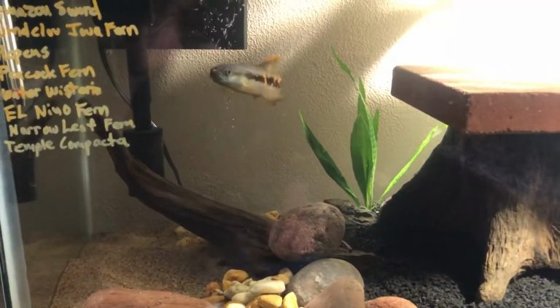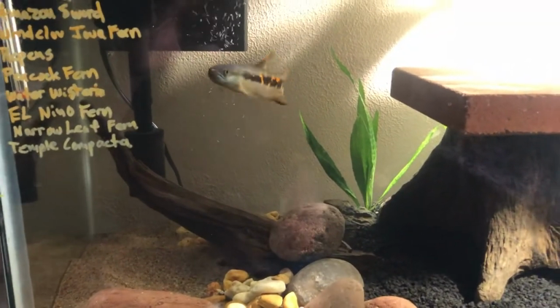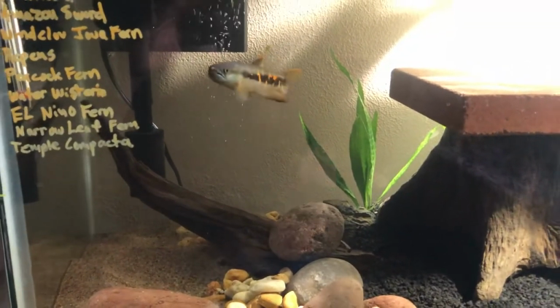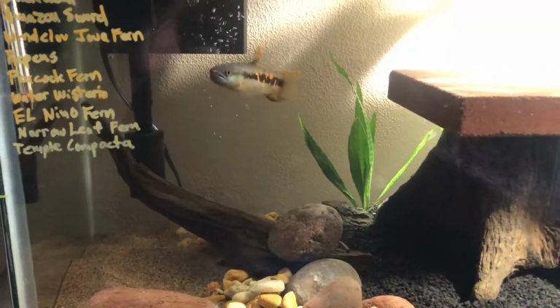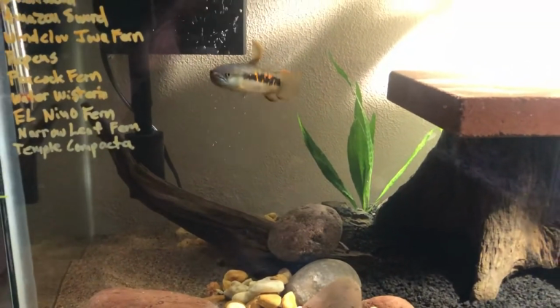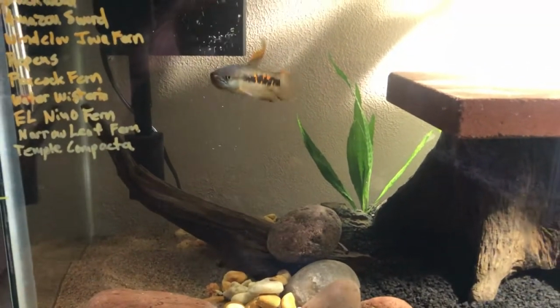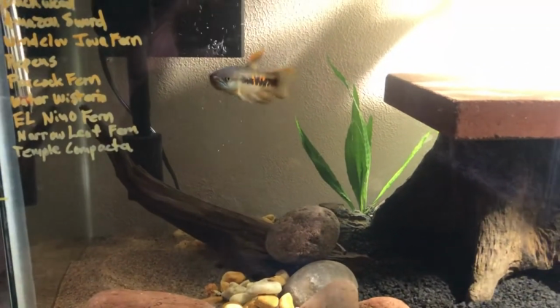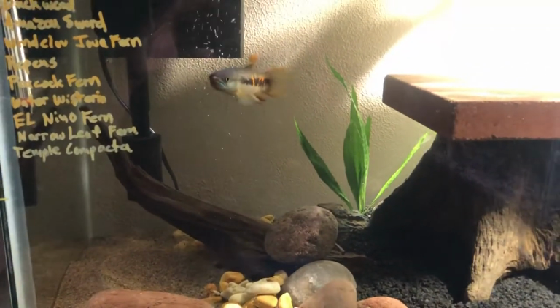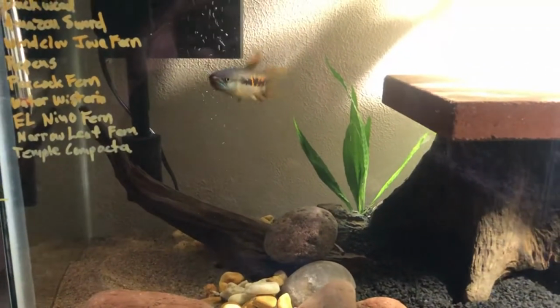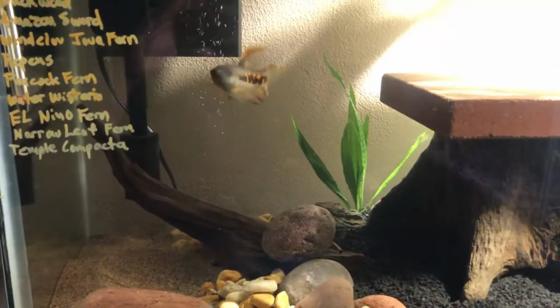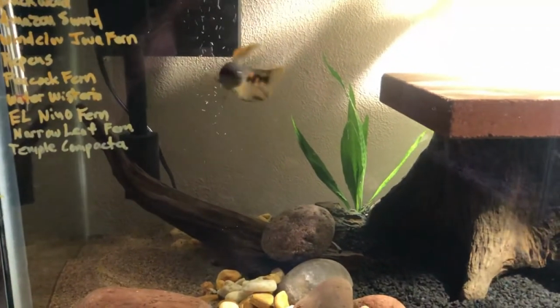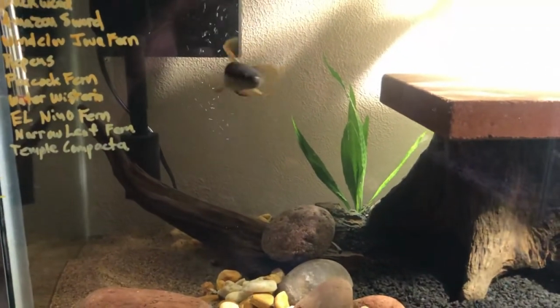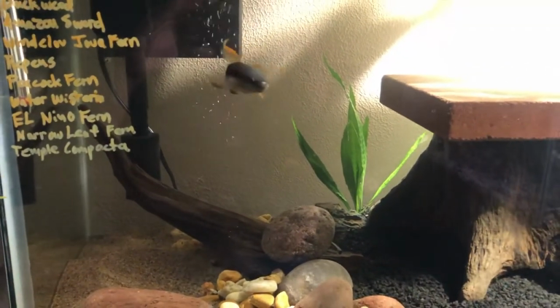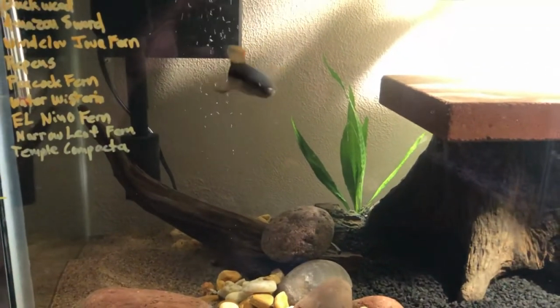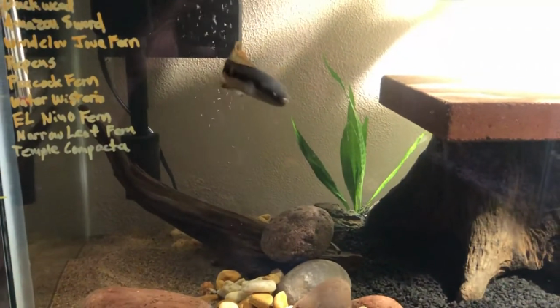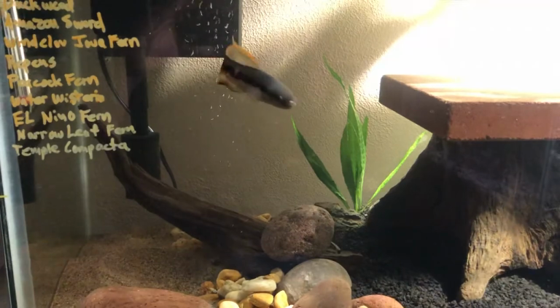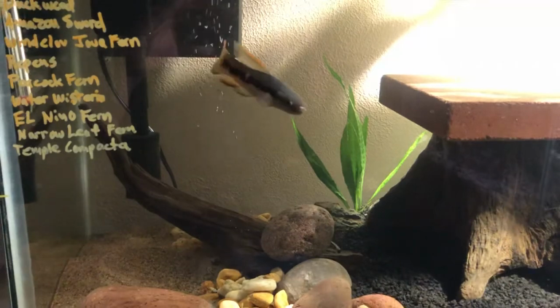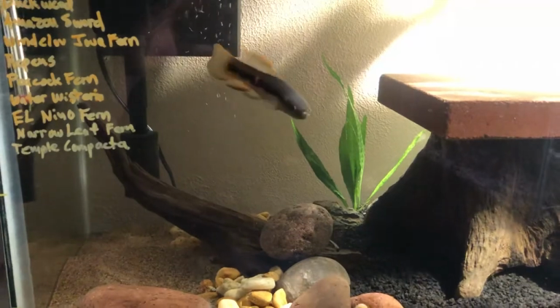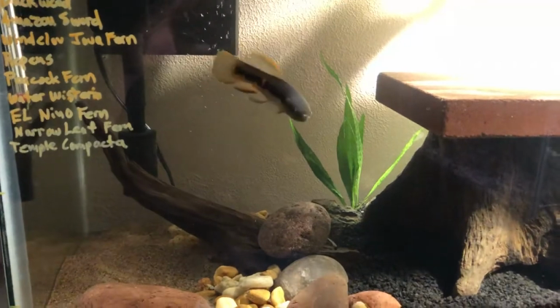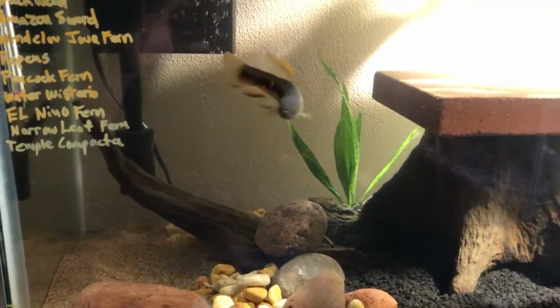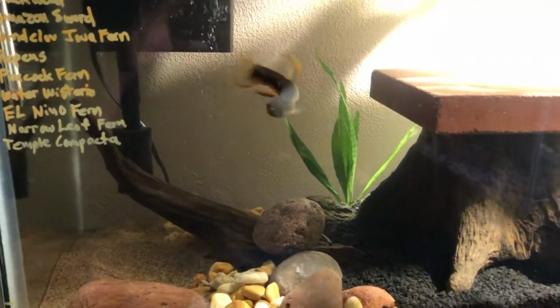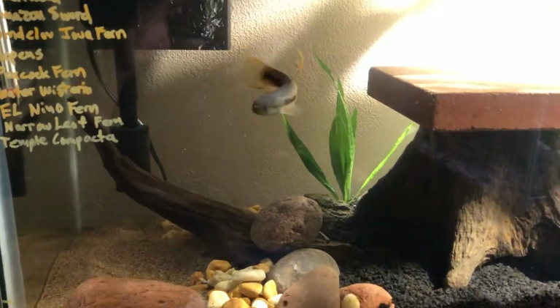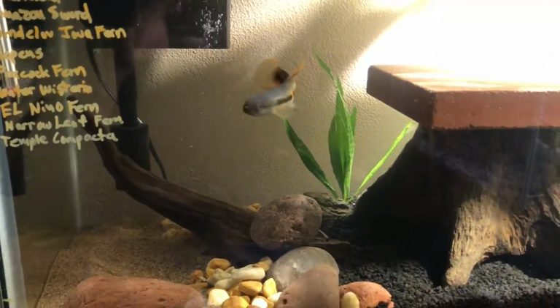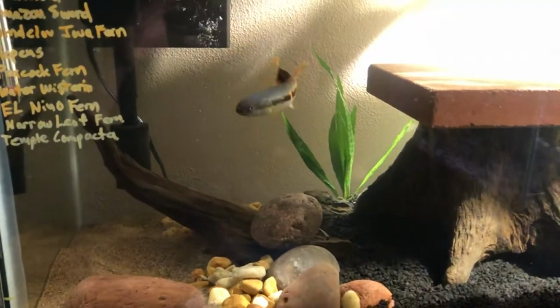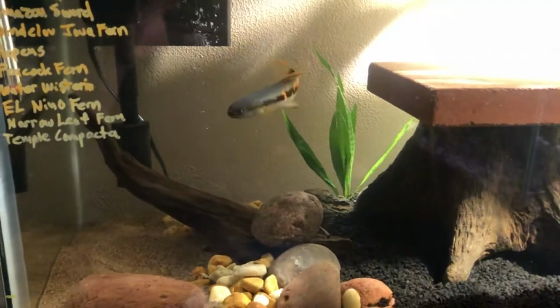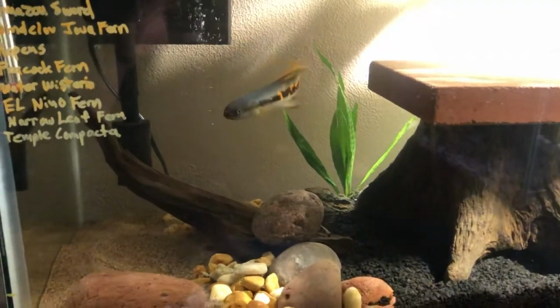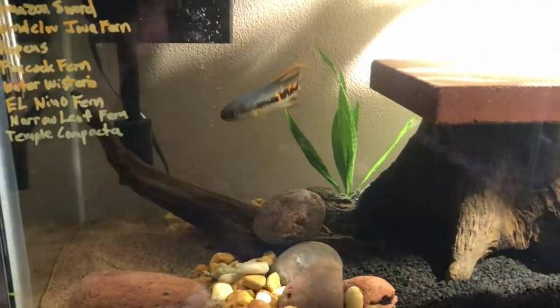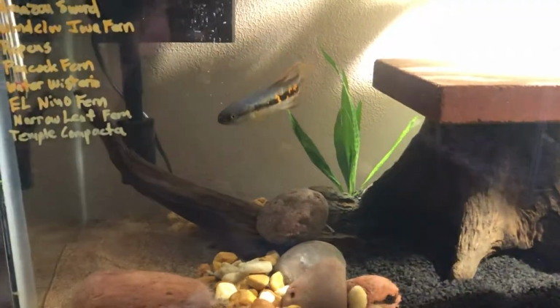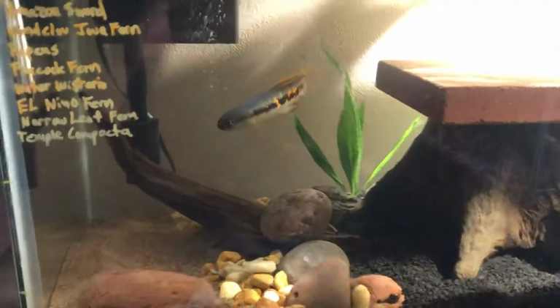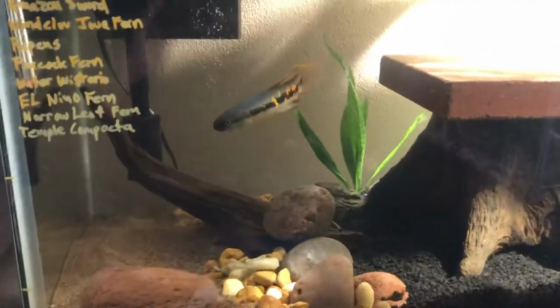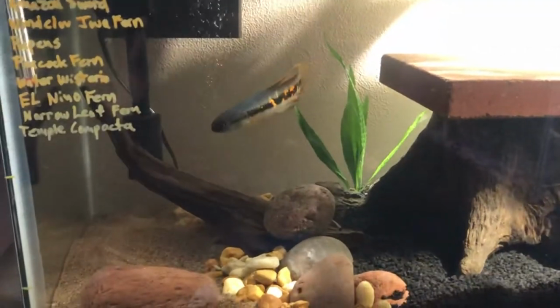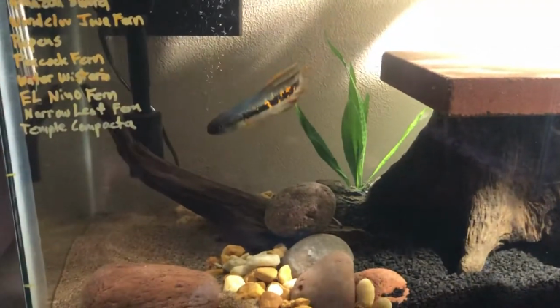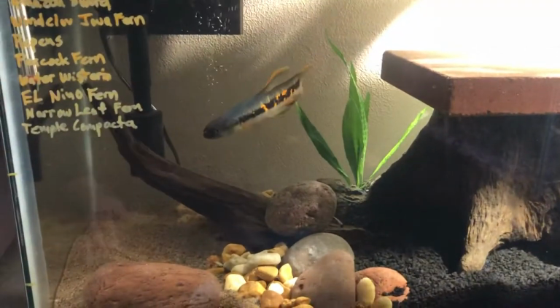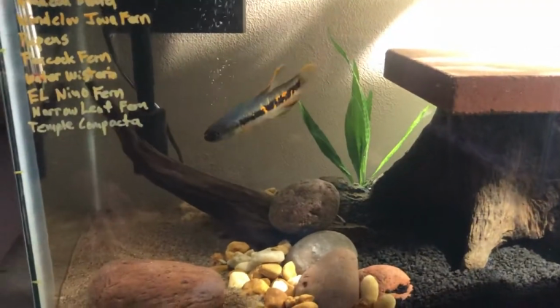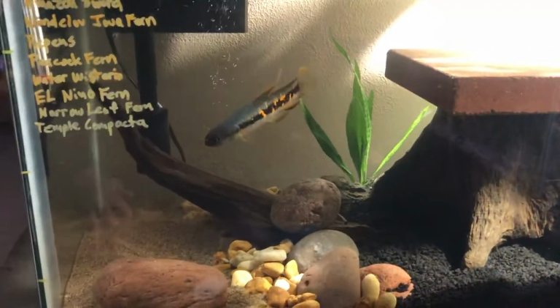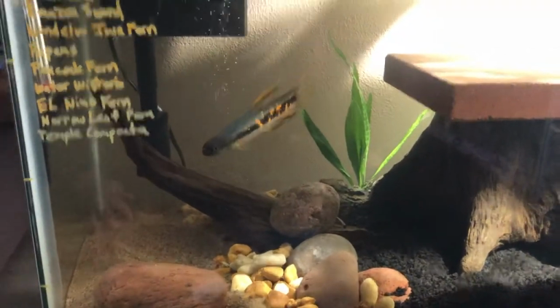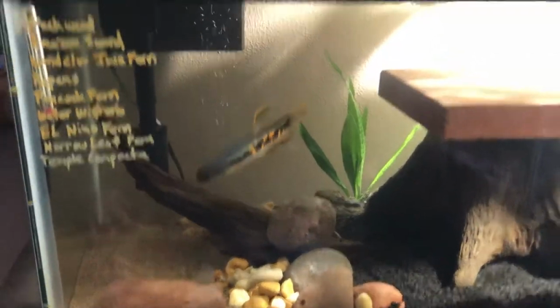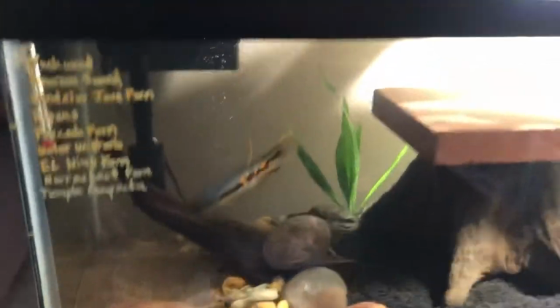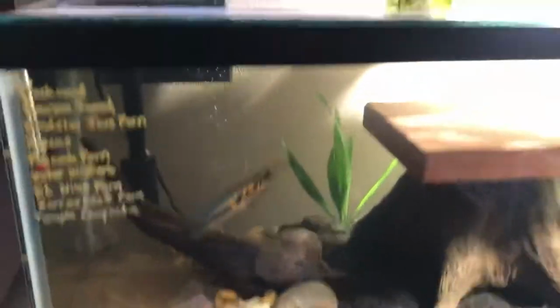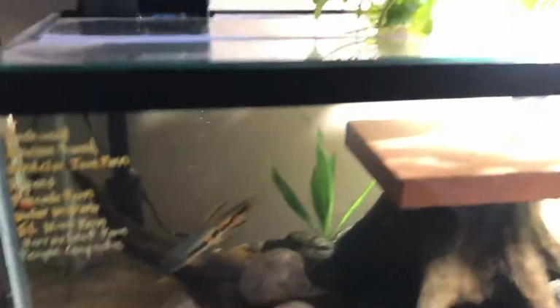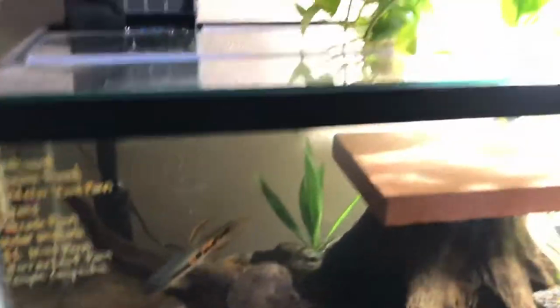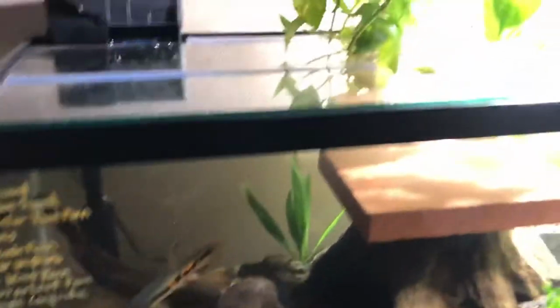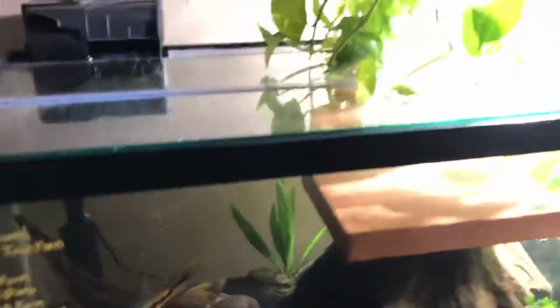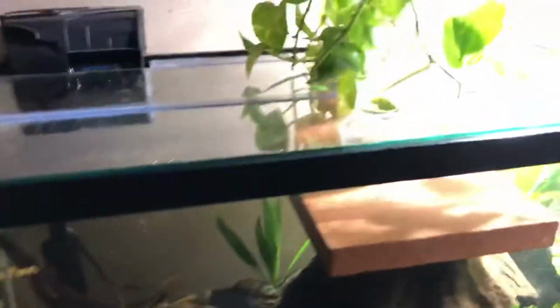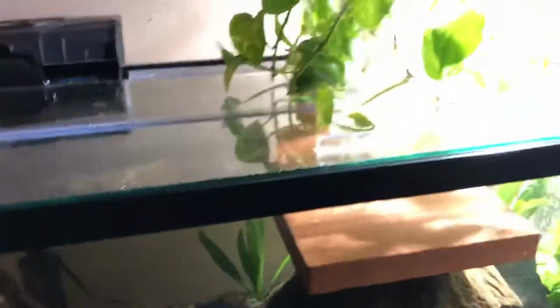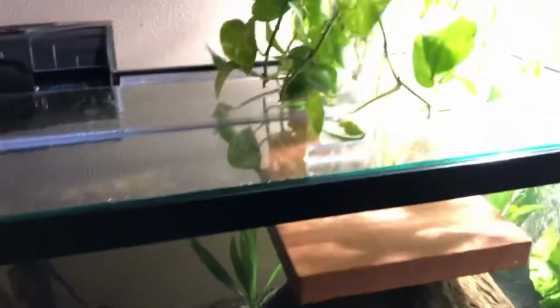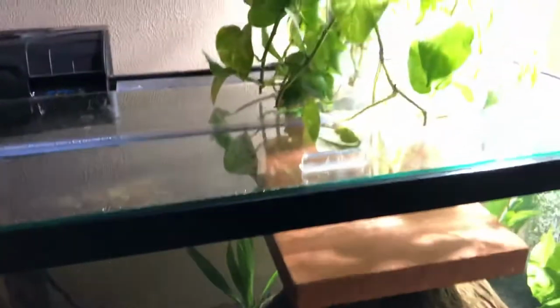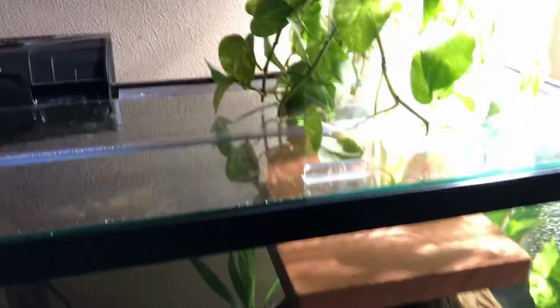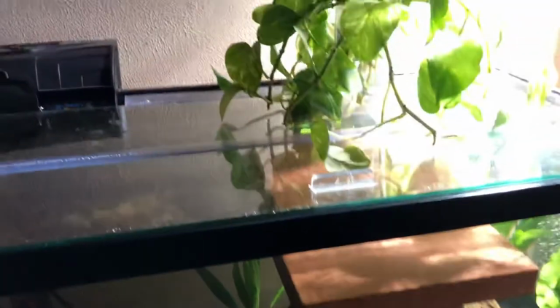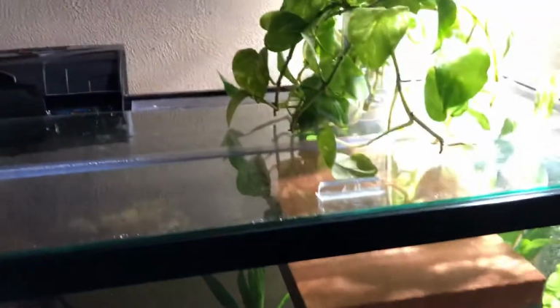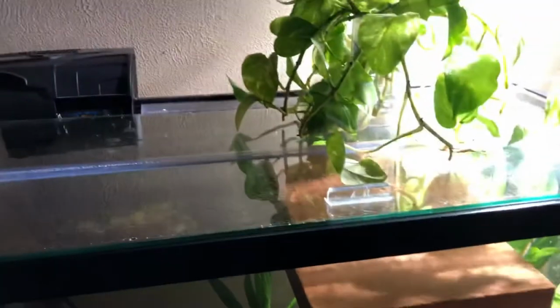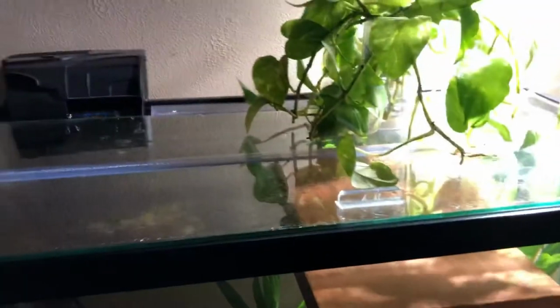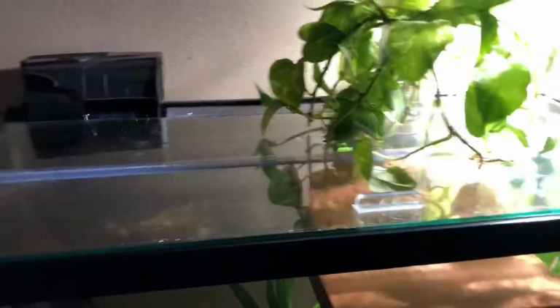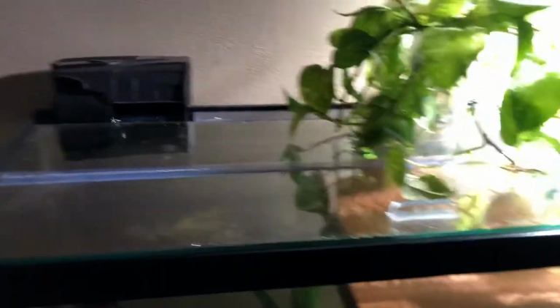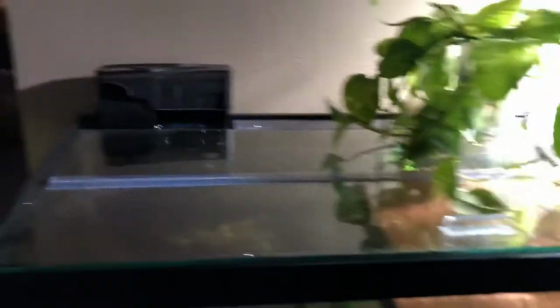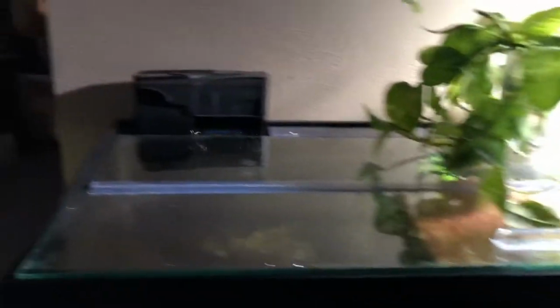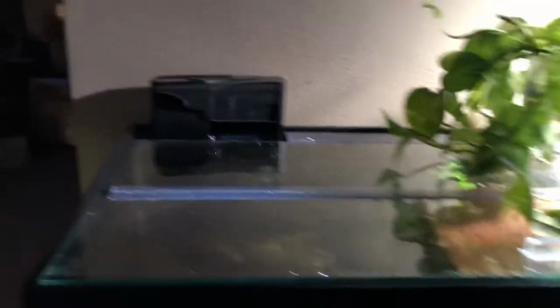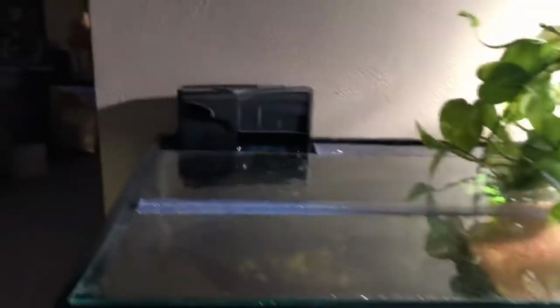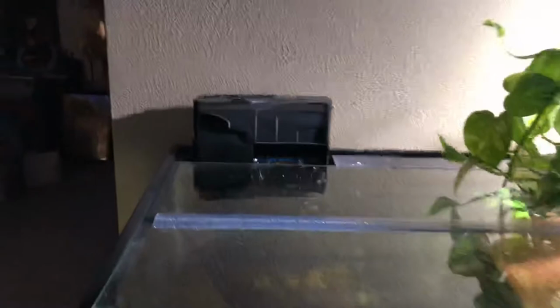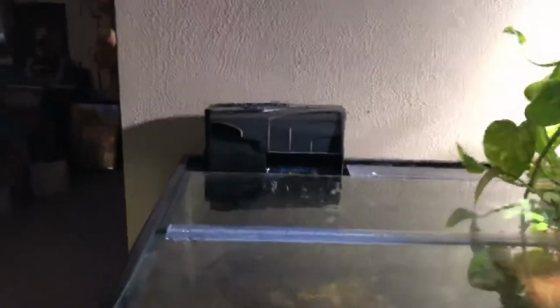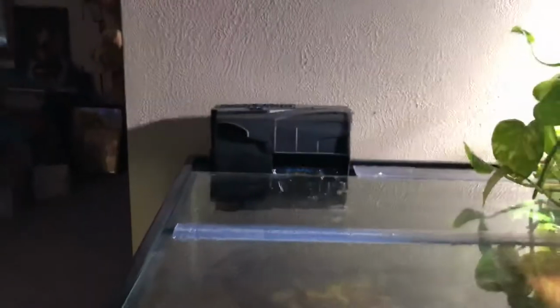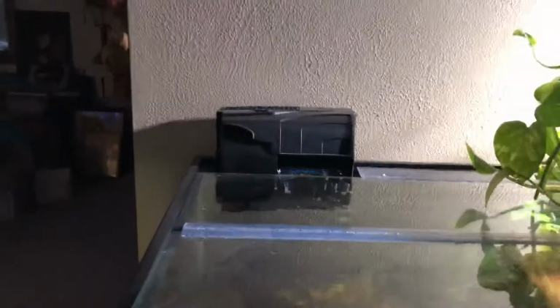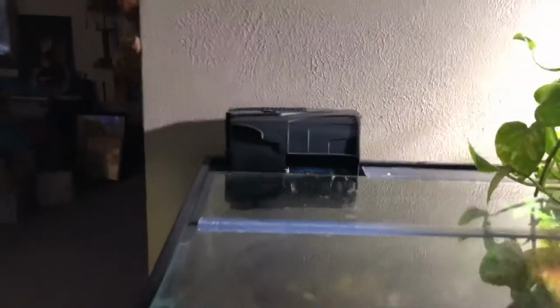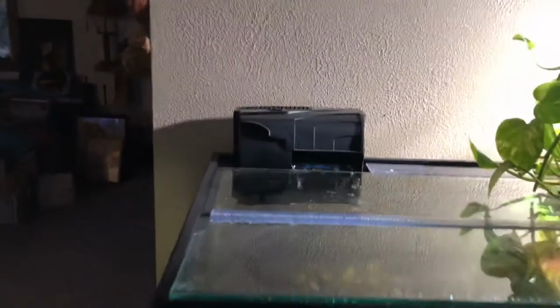He's not gonna jump out of this. I got the correct 40-gallon breeder lid with the glass set up. I'm rocking the Aquion 50.